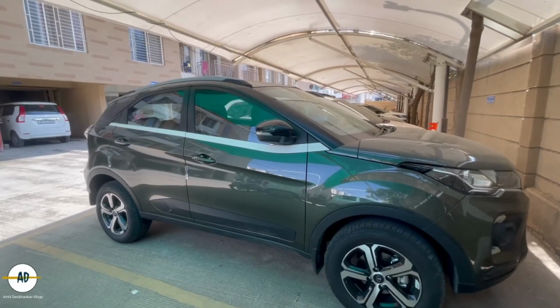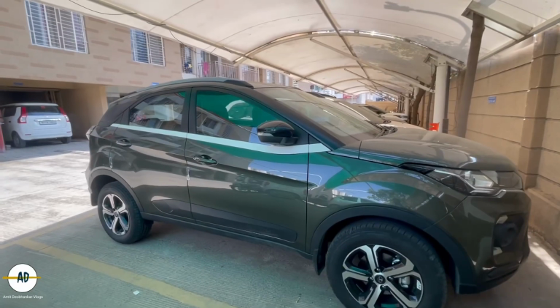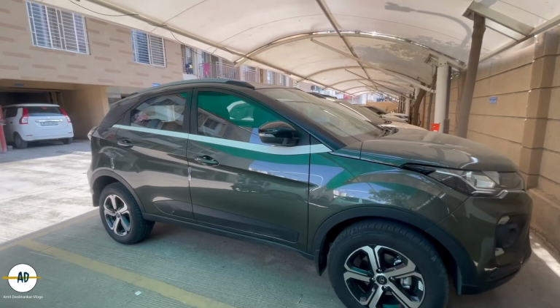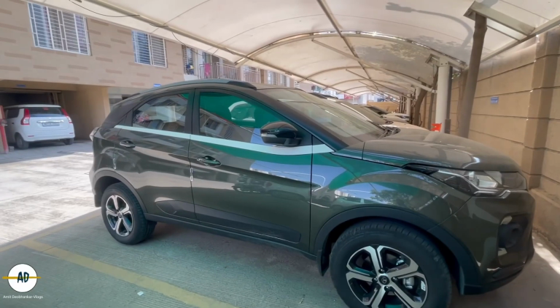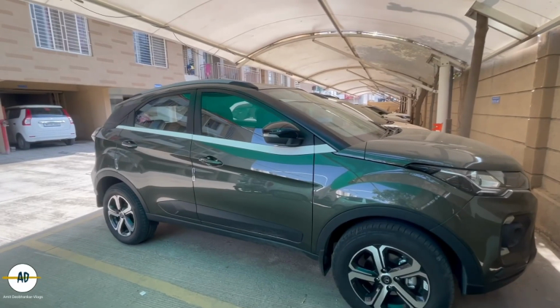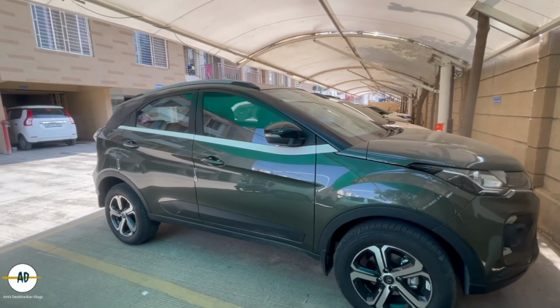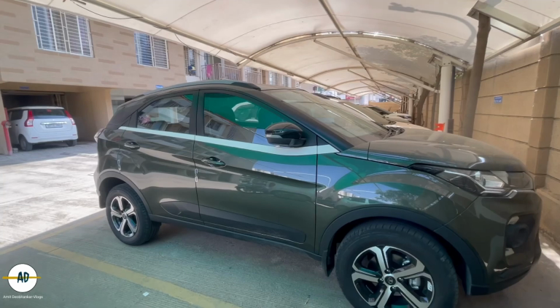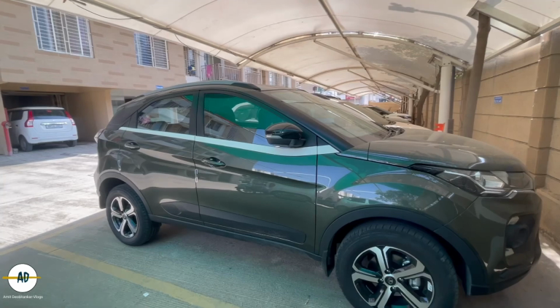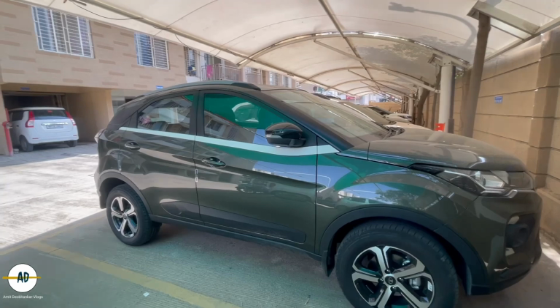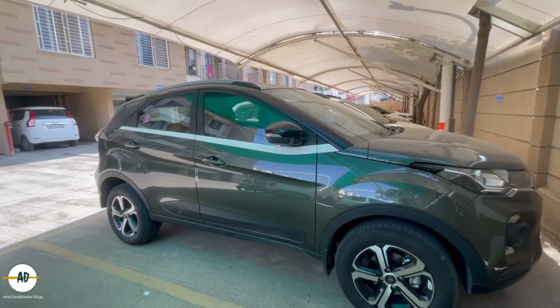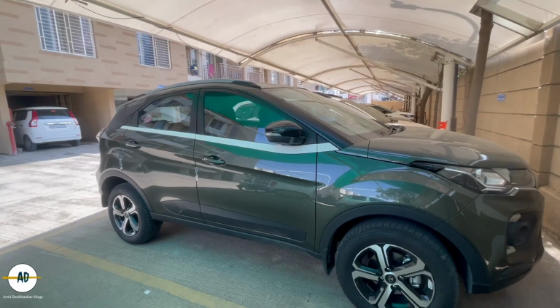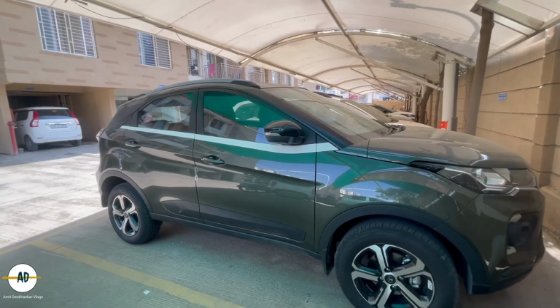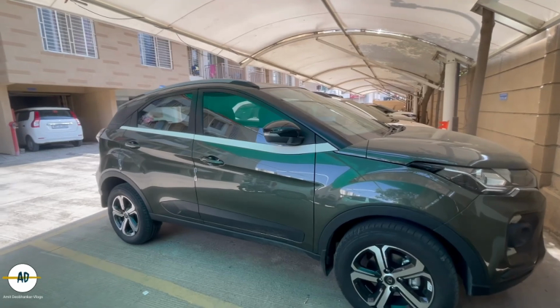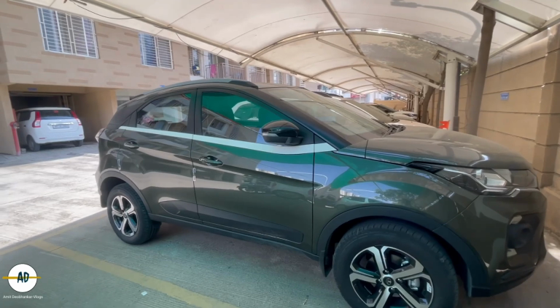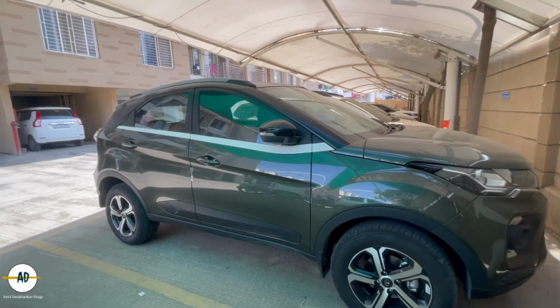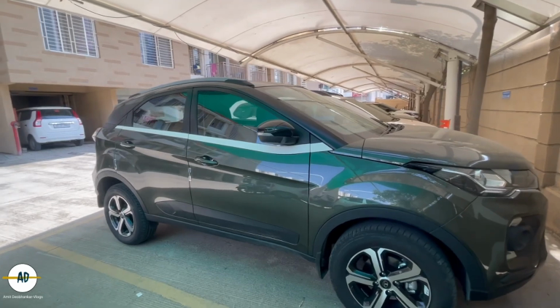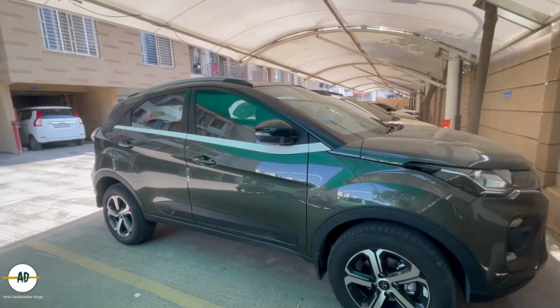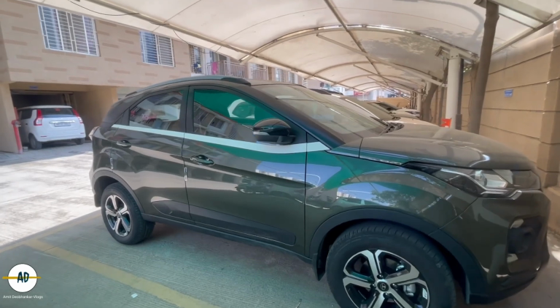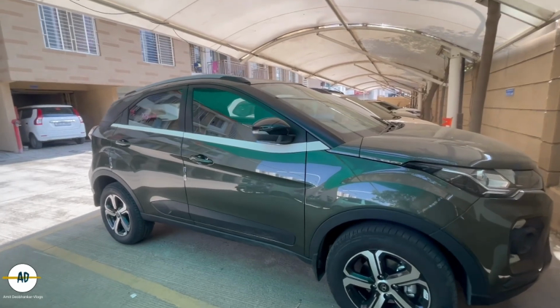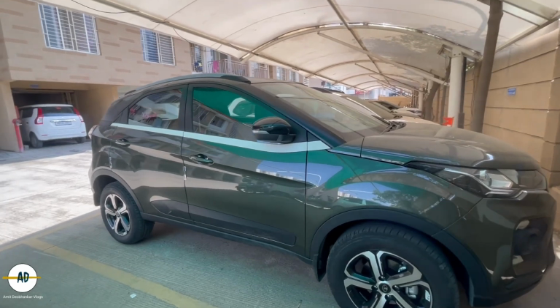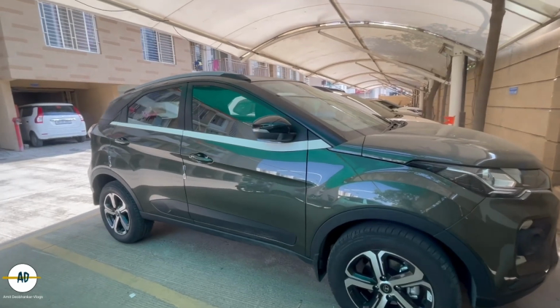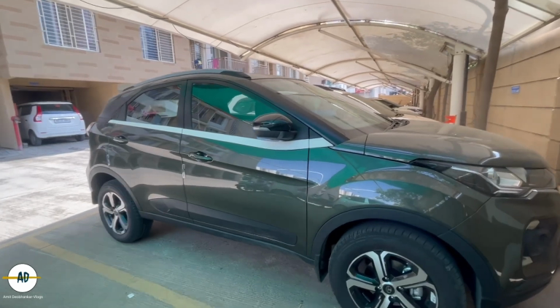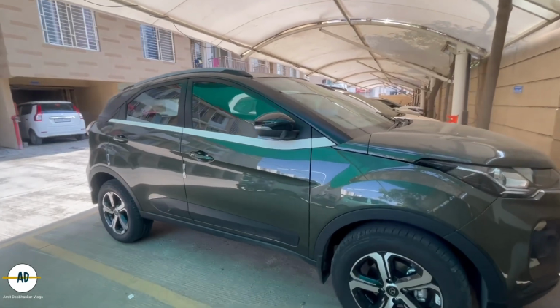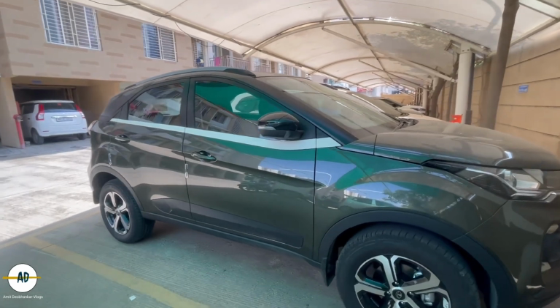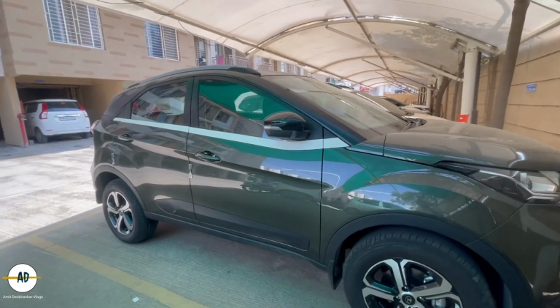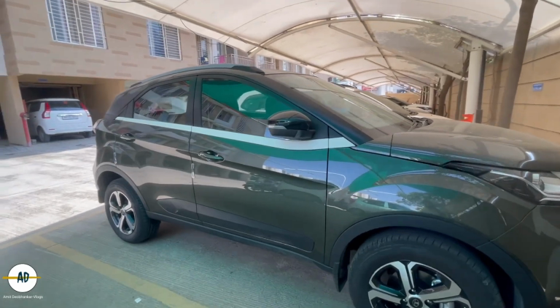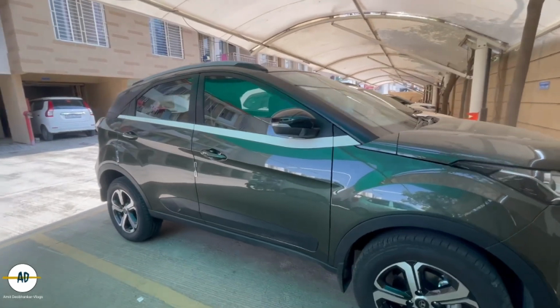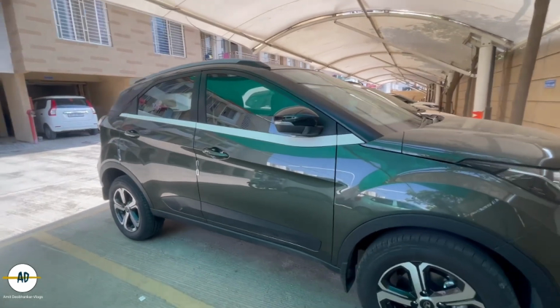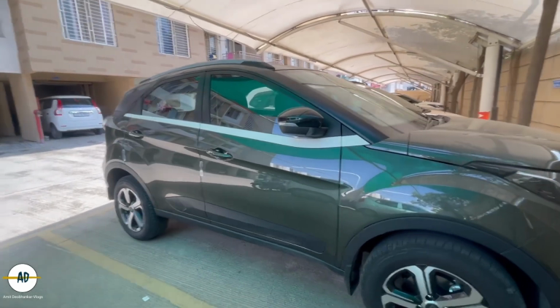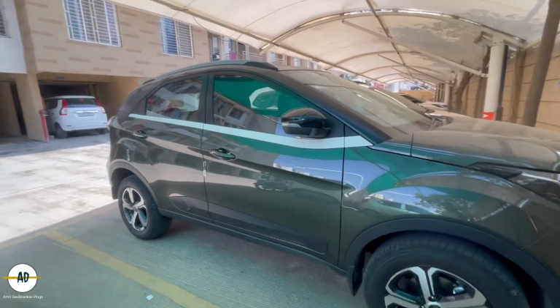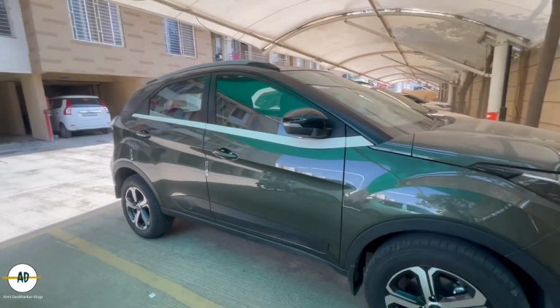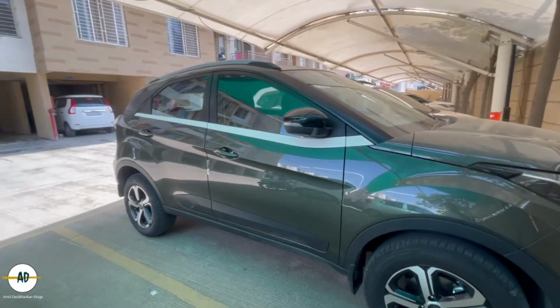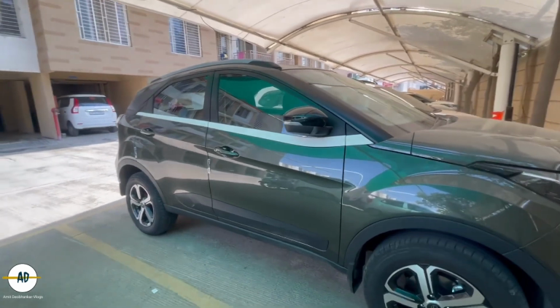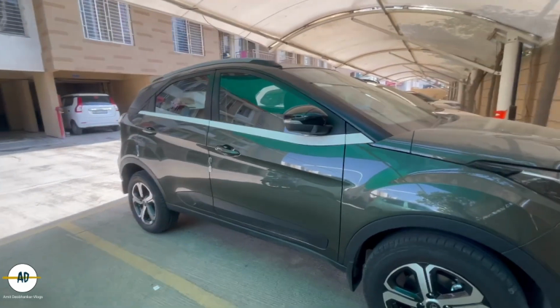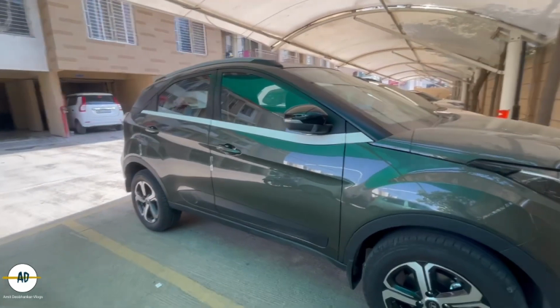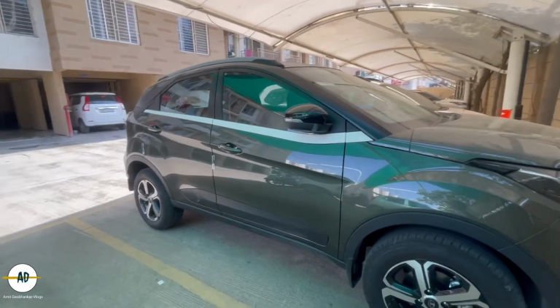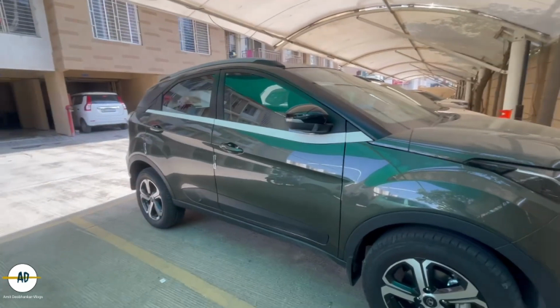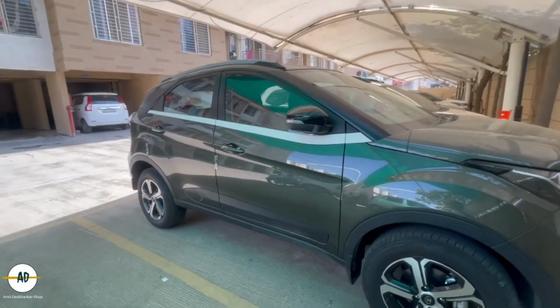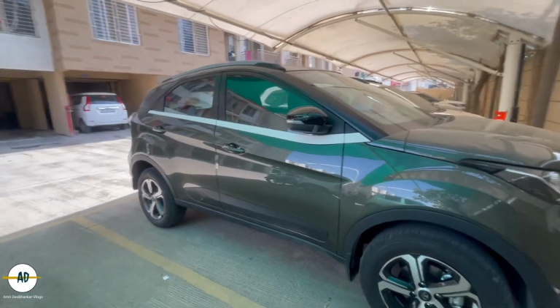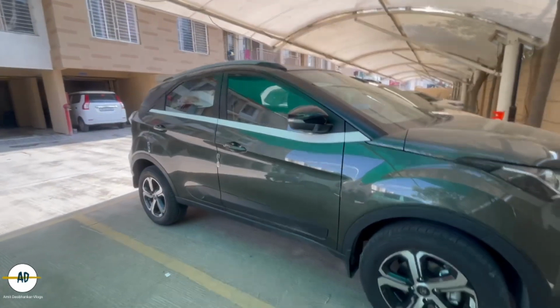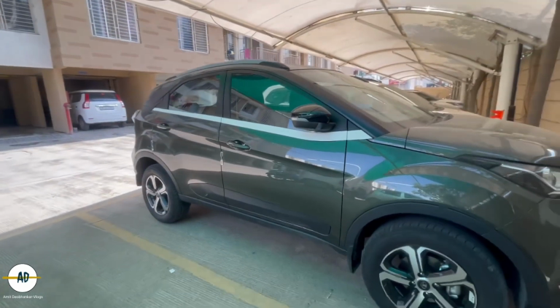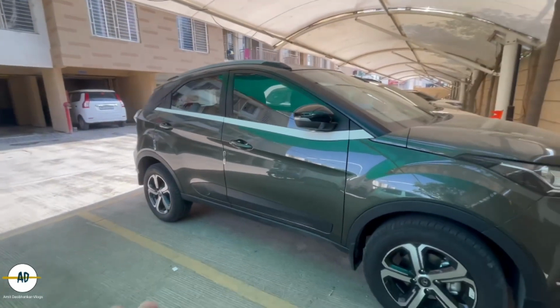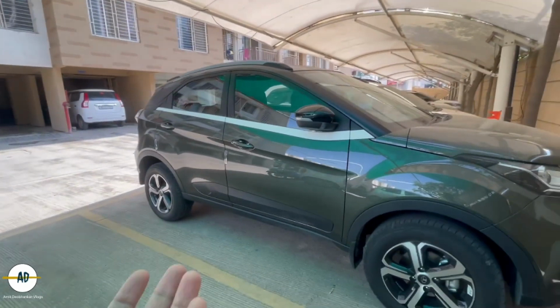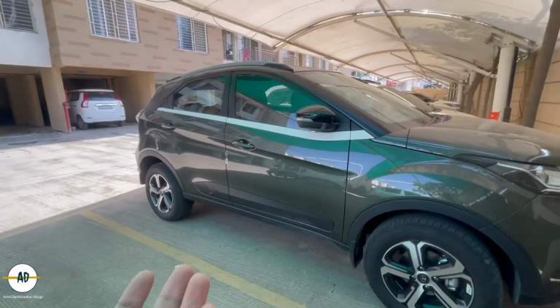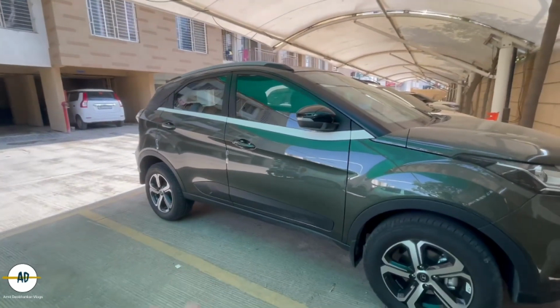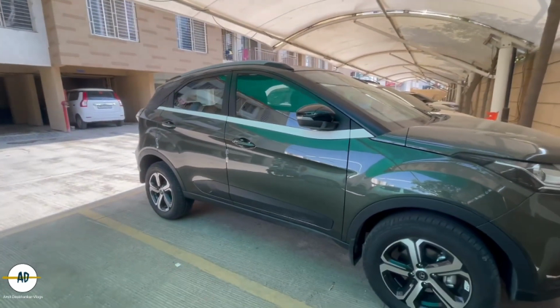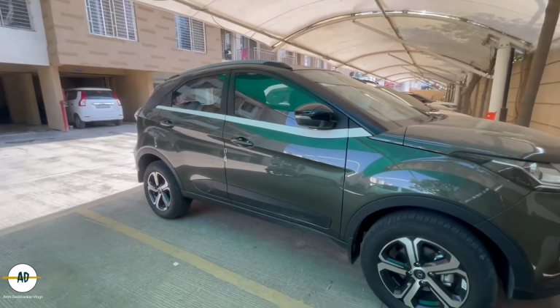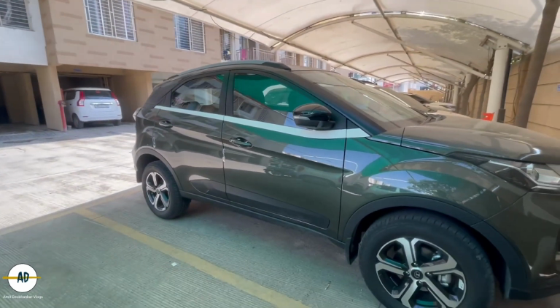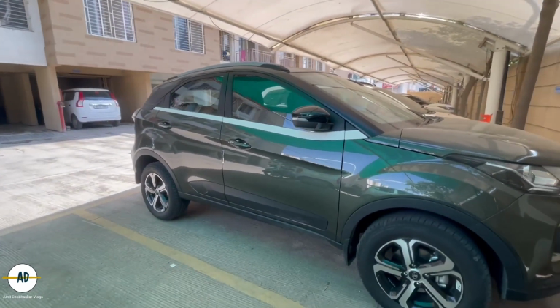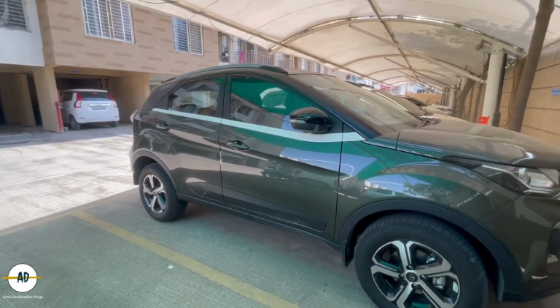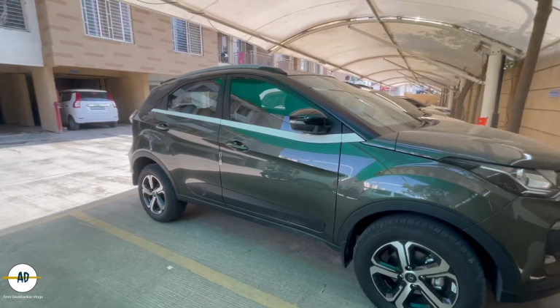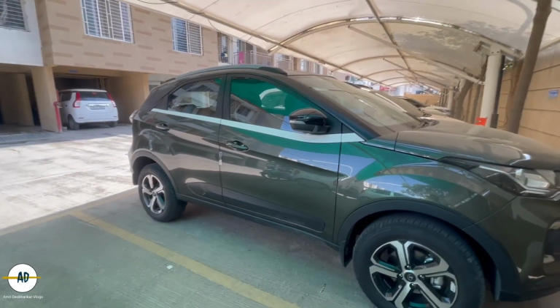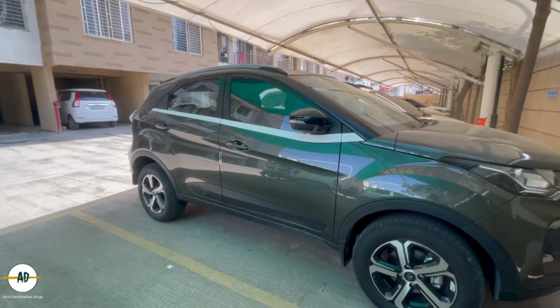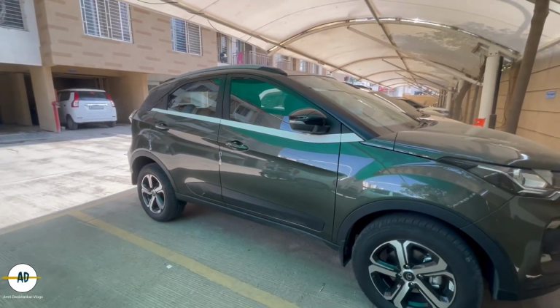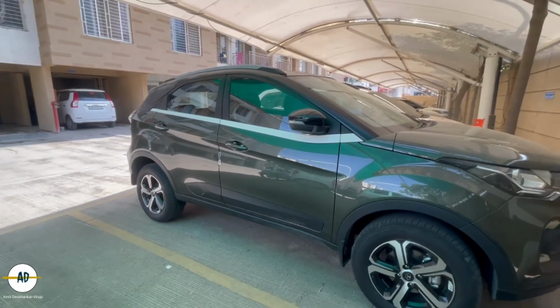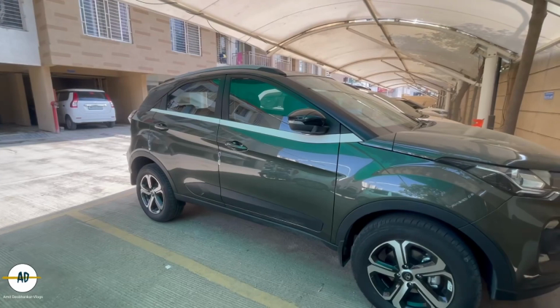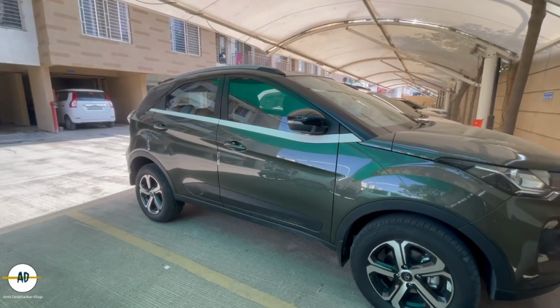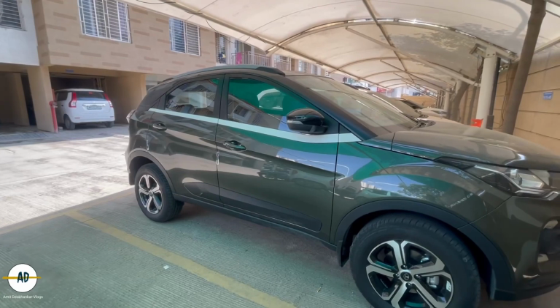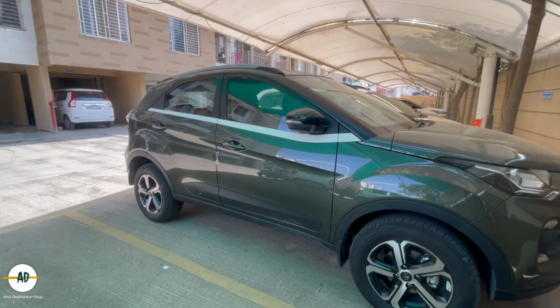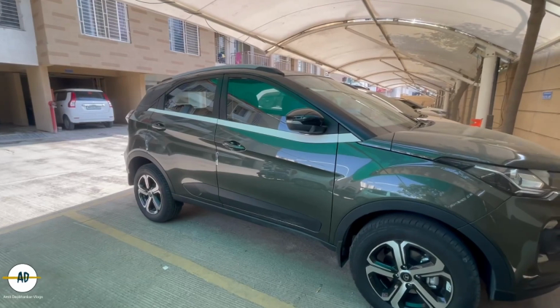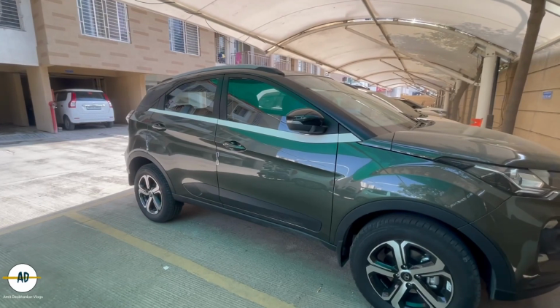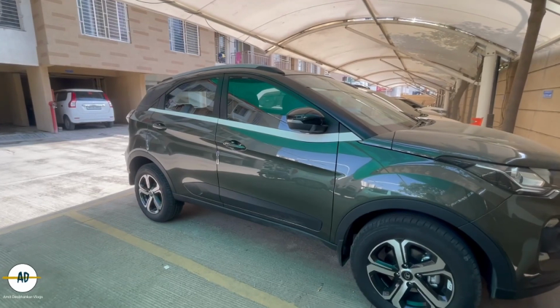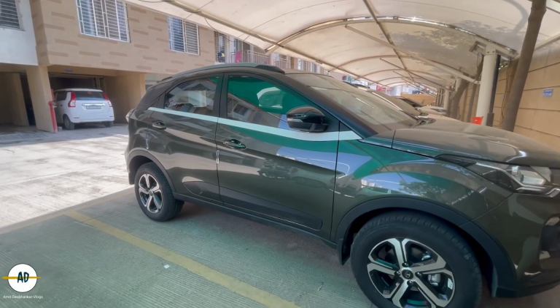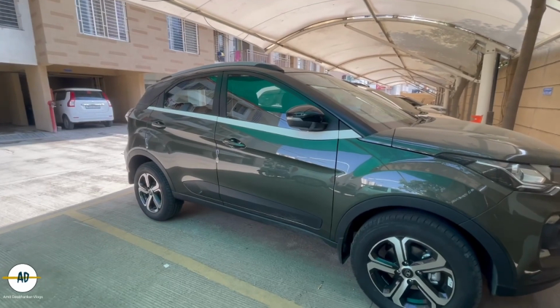As you will know, I have upgraded the car. So yeah, this is our beauty — Tata Nexon.